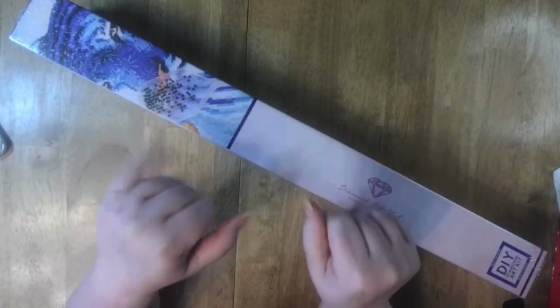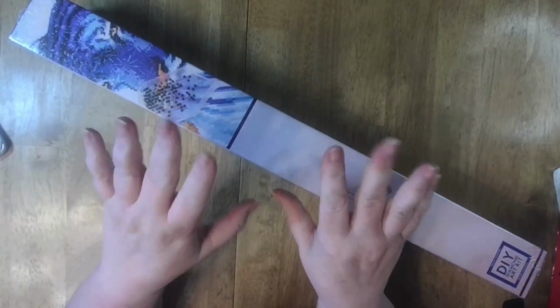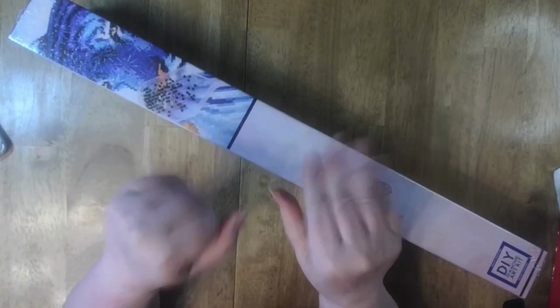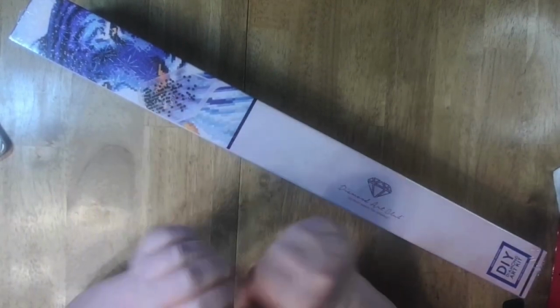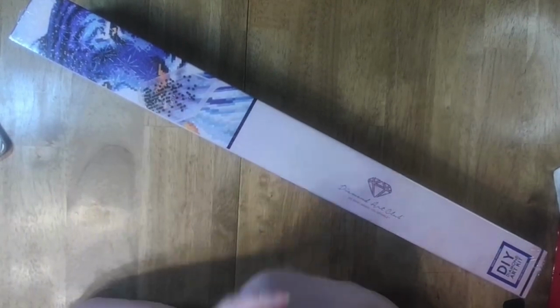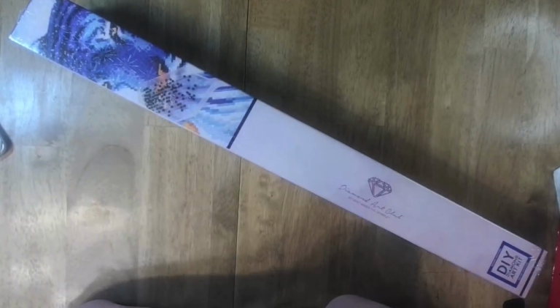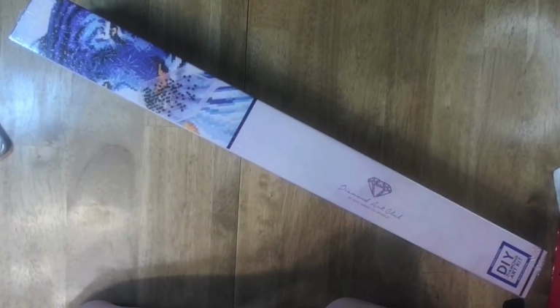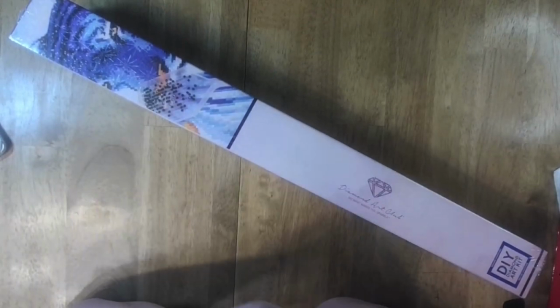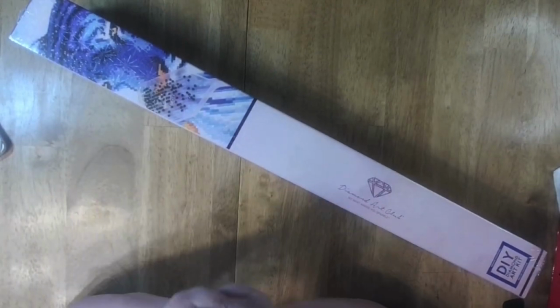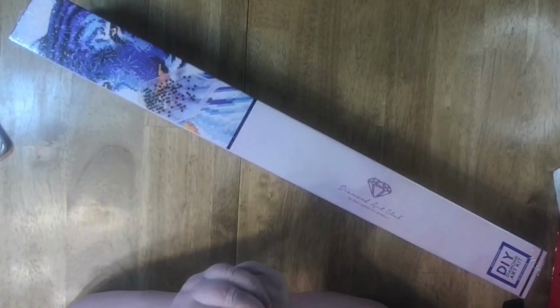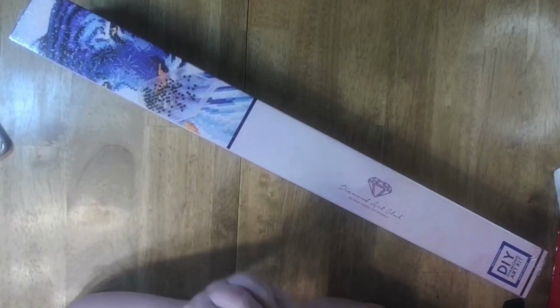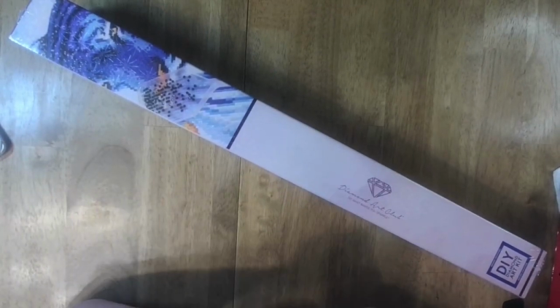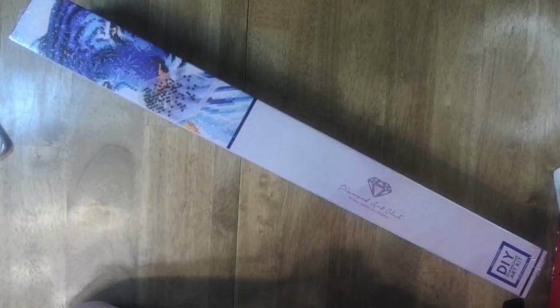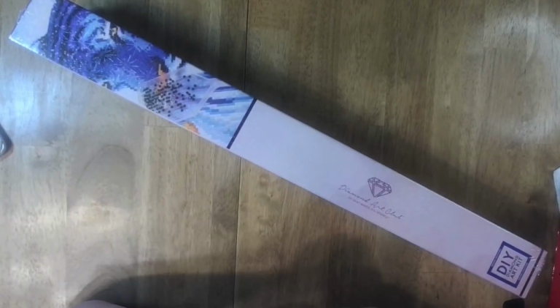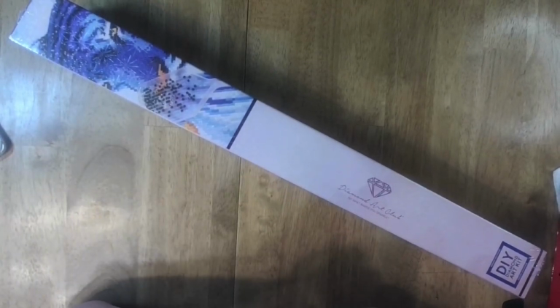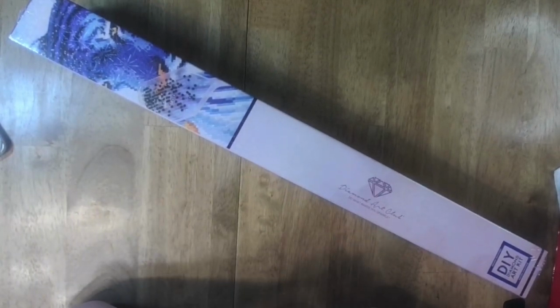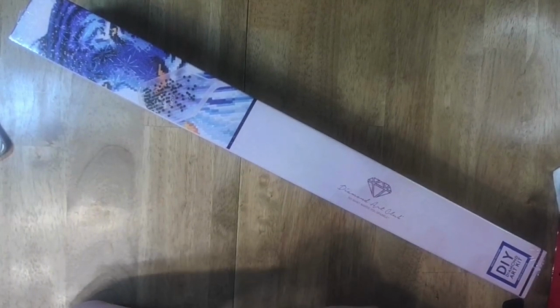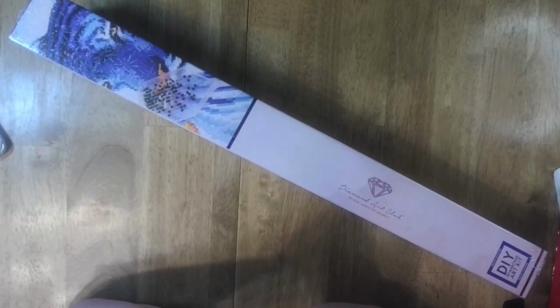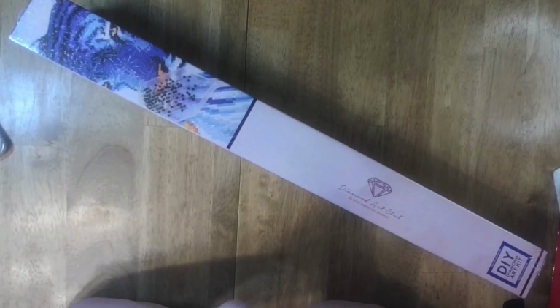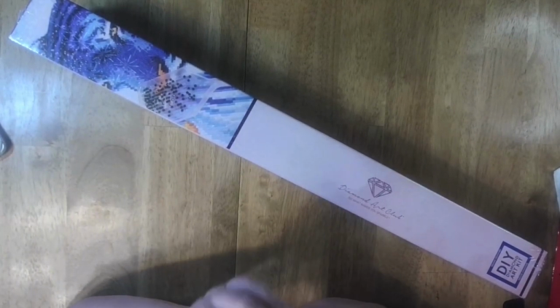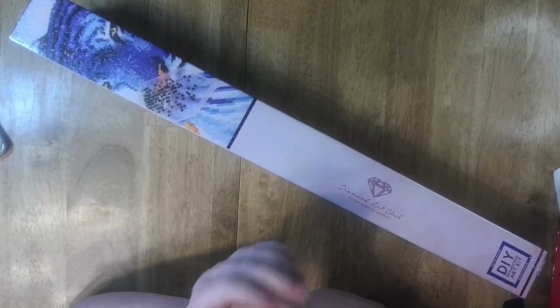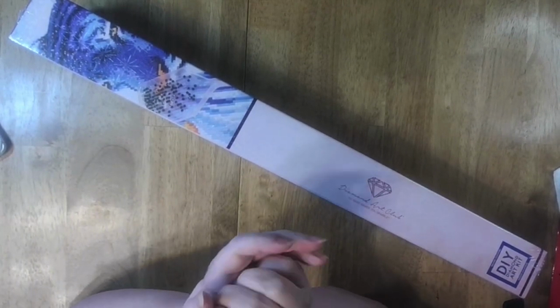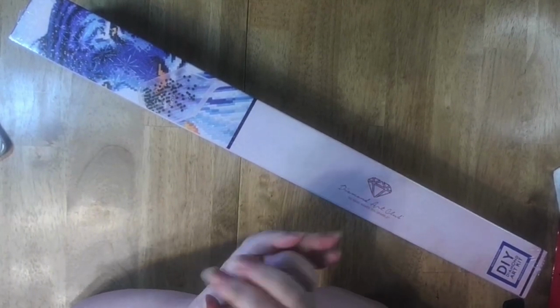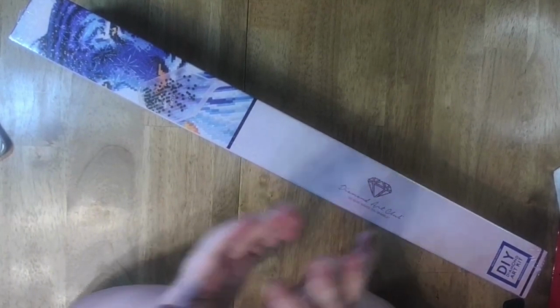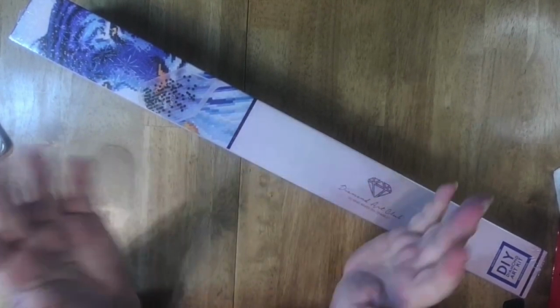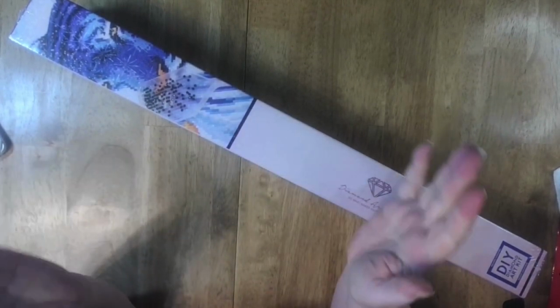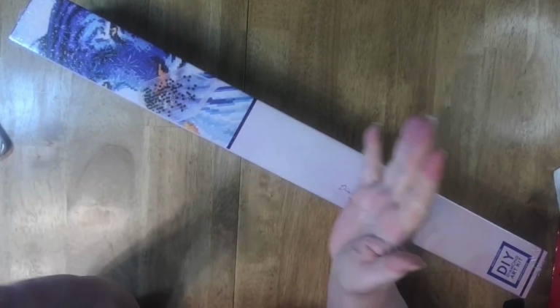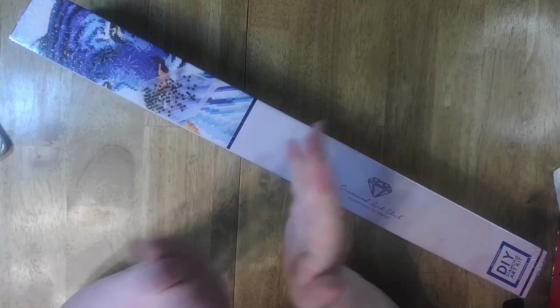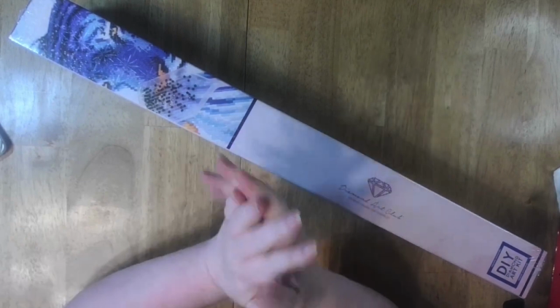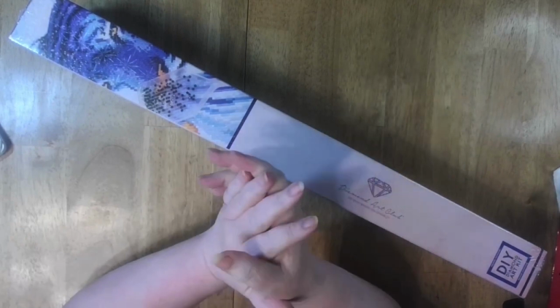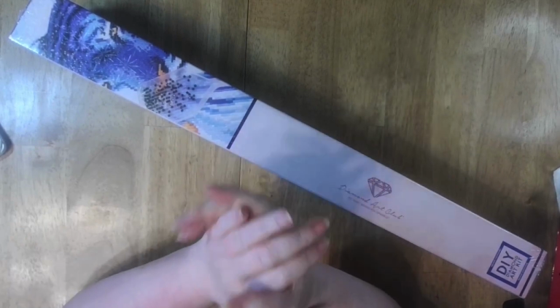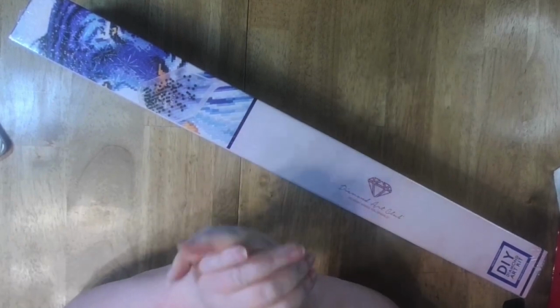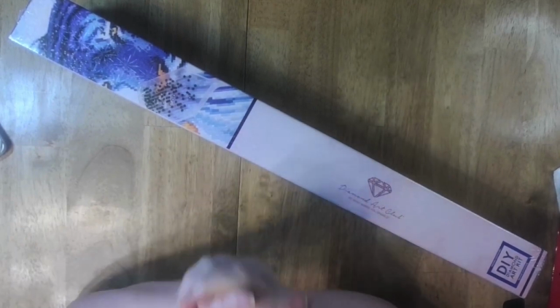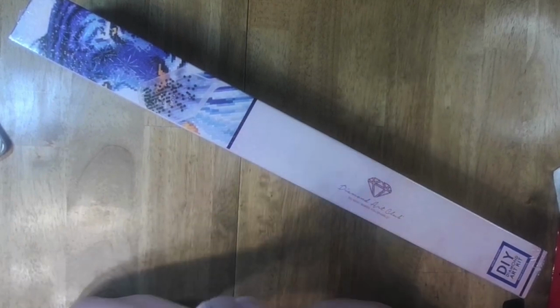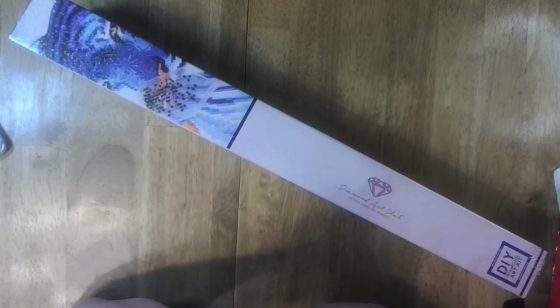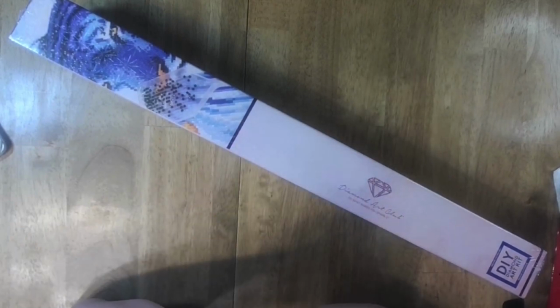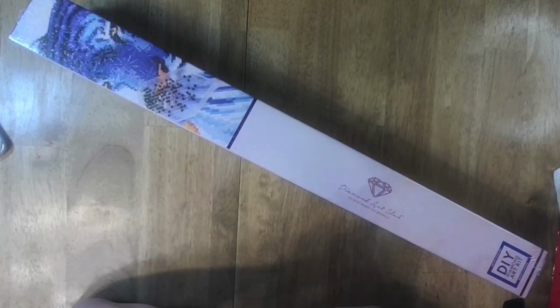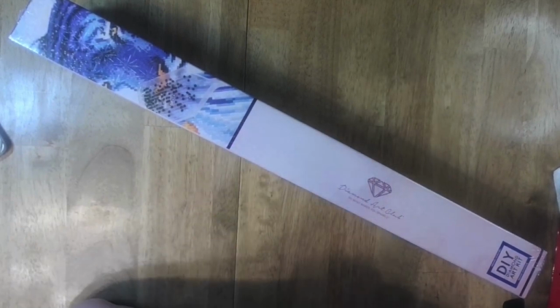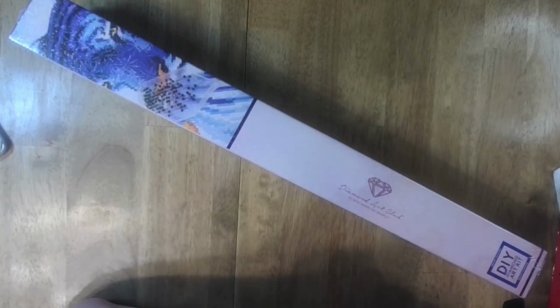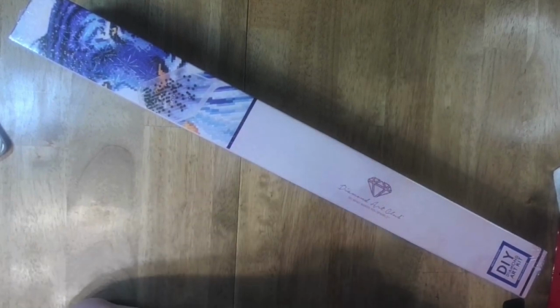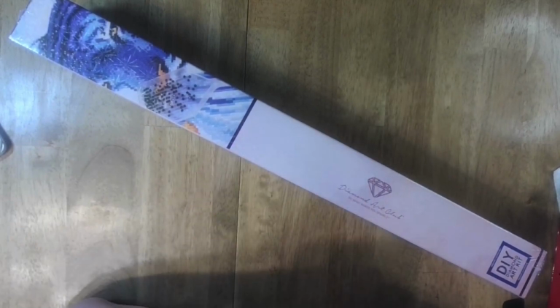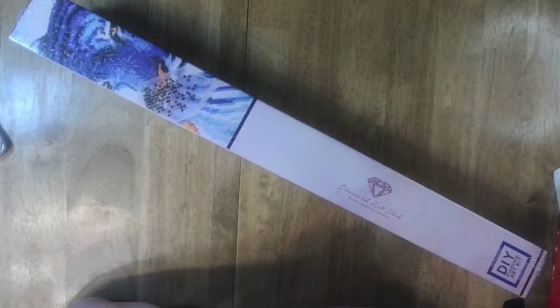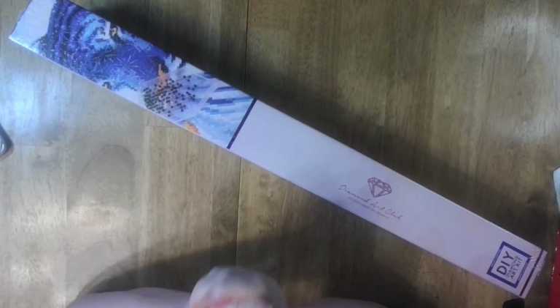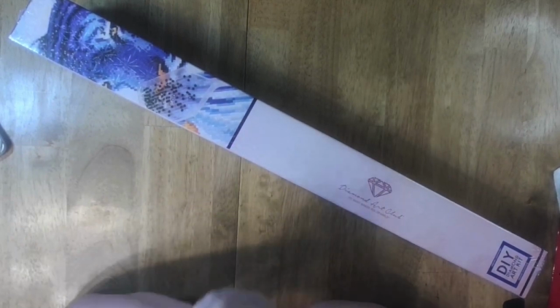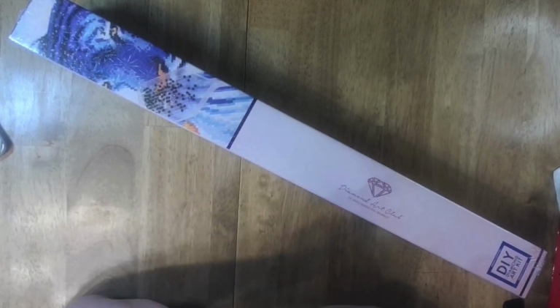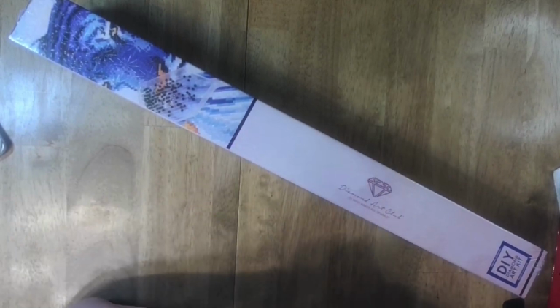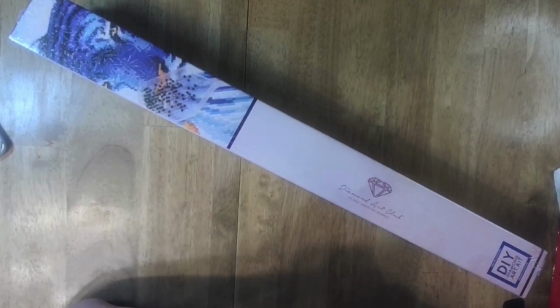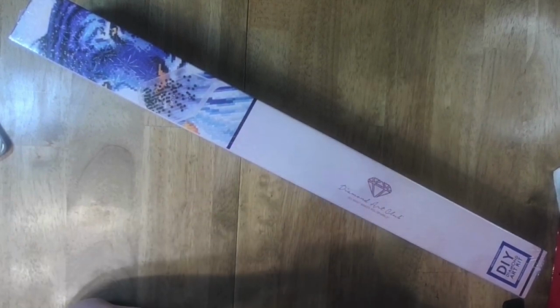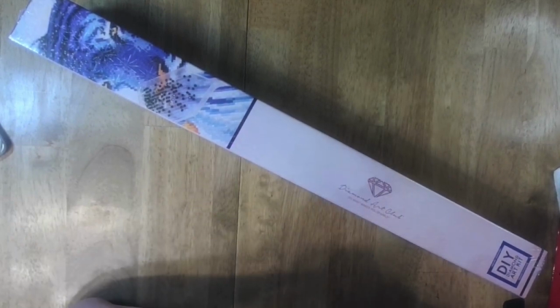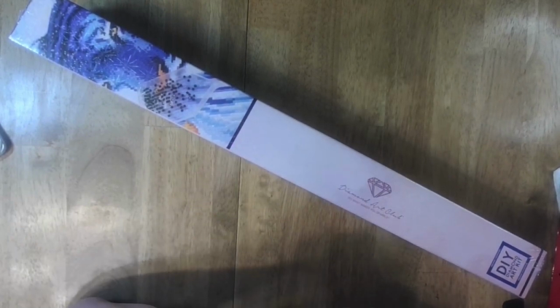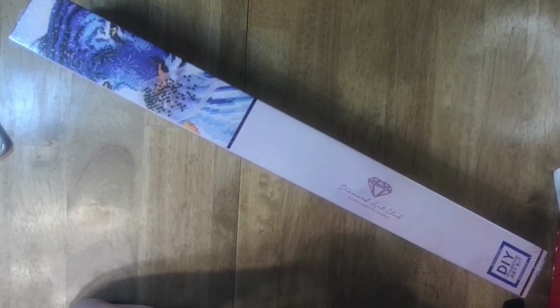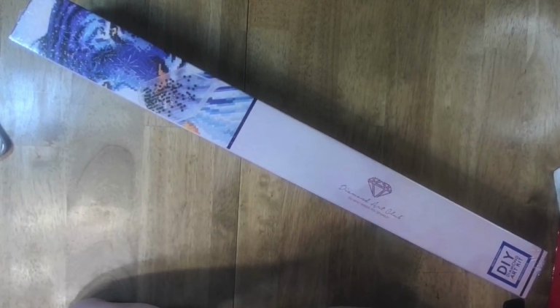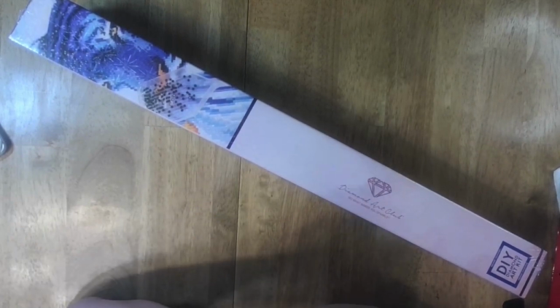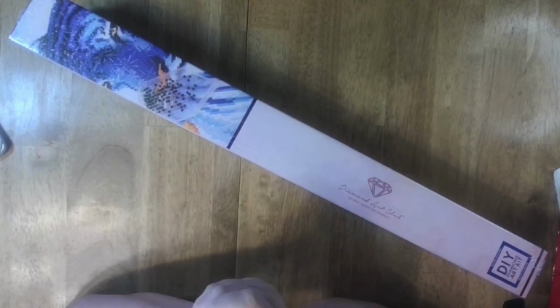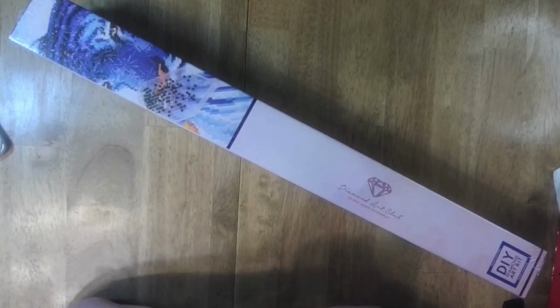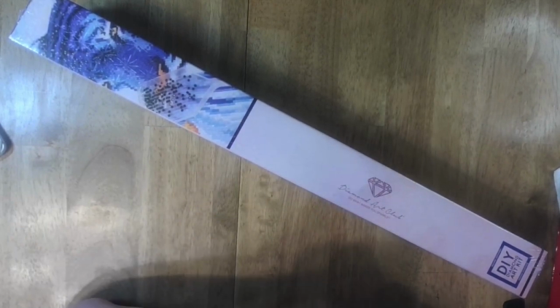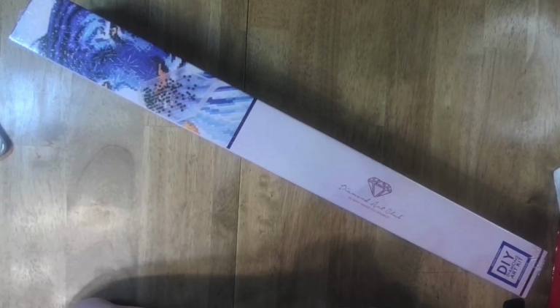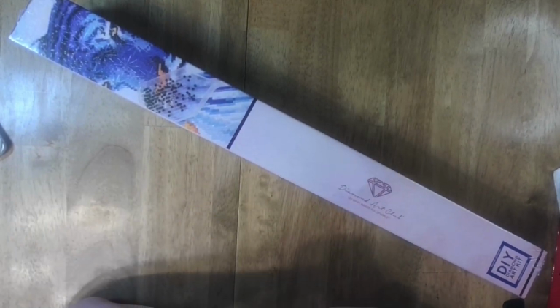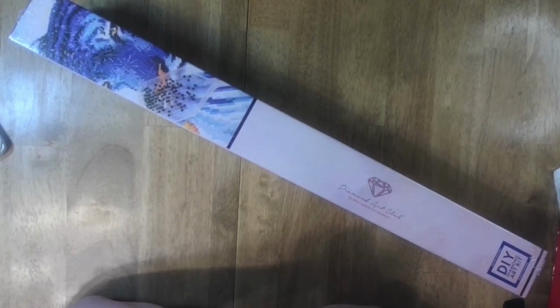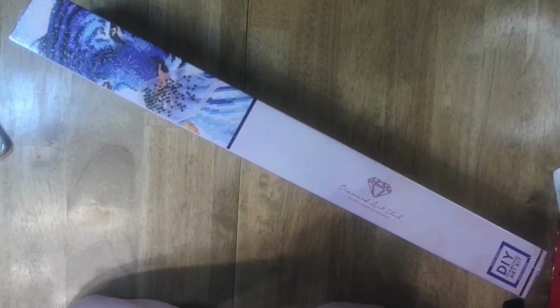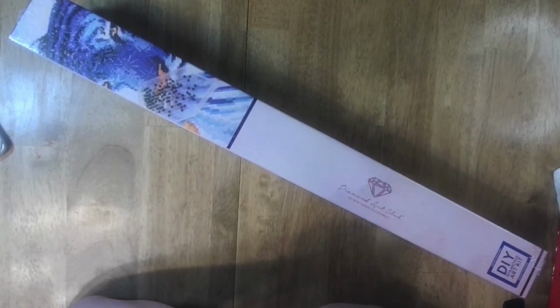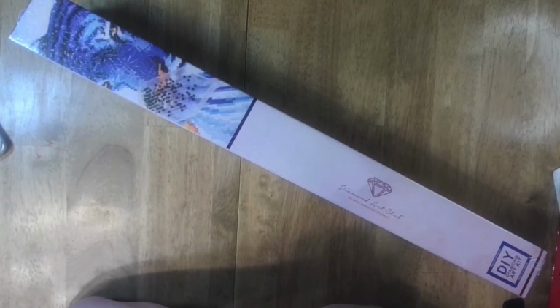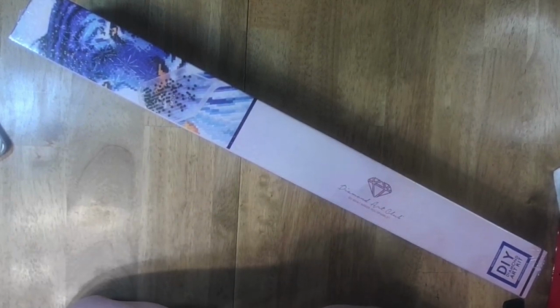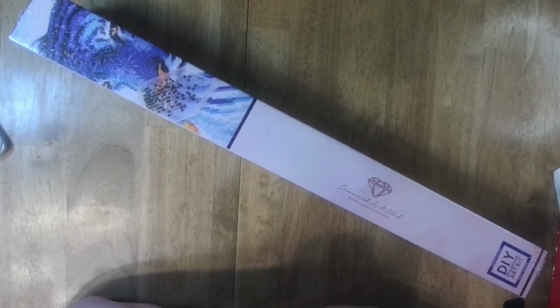Hi! This is Mickey Sunshine Creates and I'm Mickey, and I've got an unboxing for you. I hope you enjoy this one.